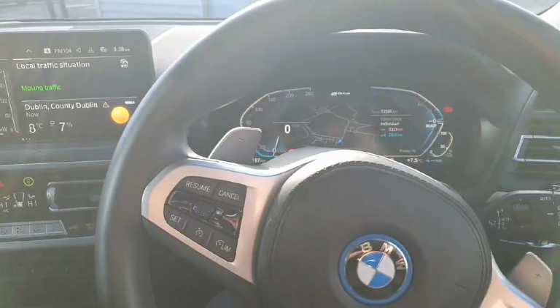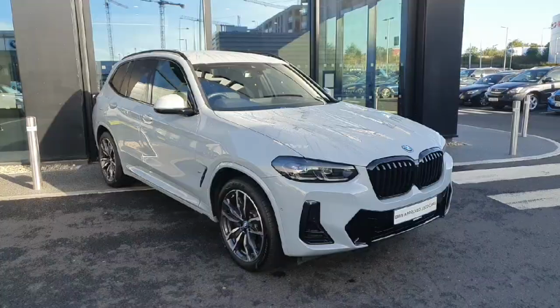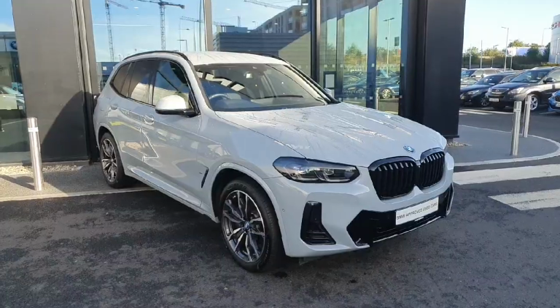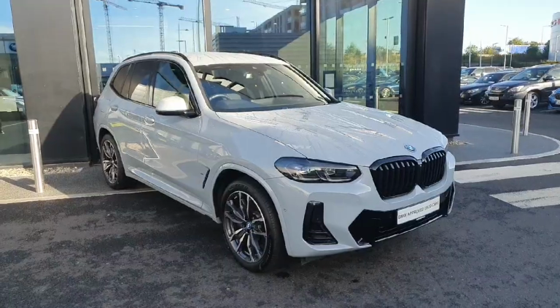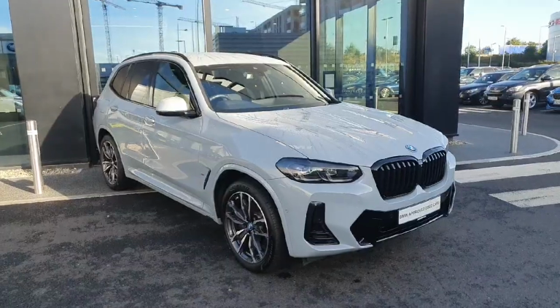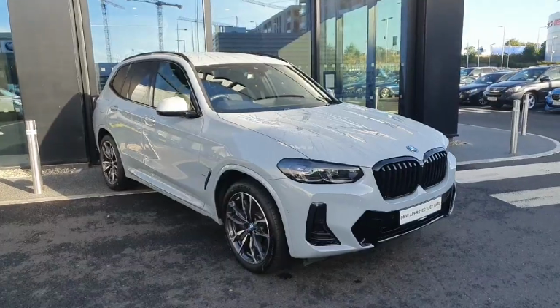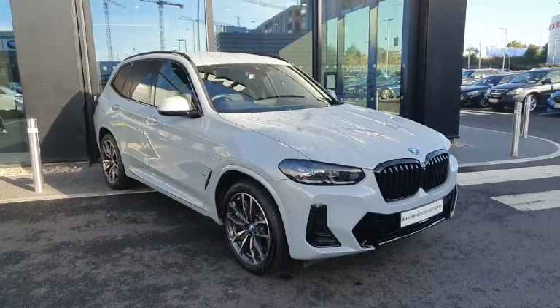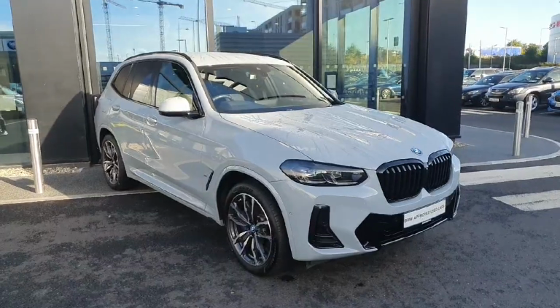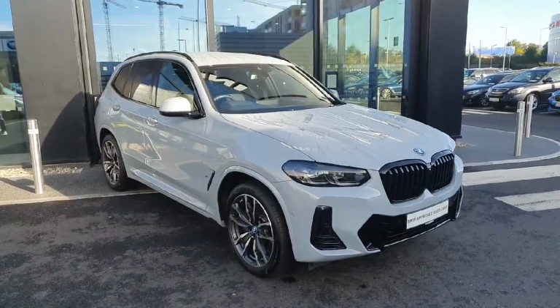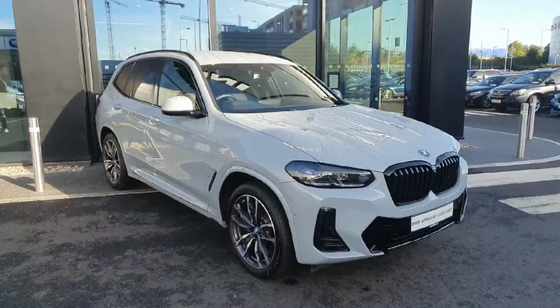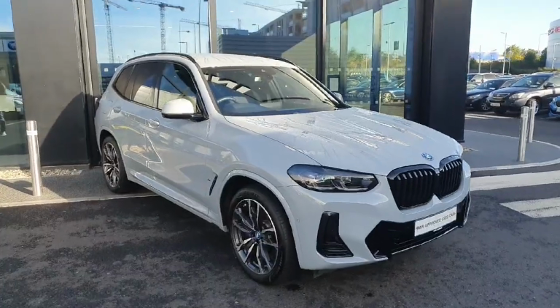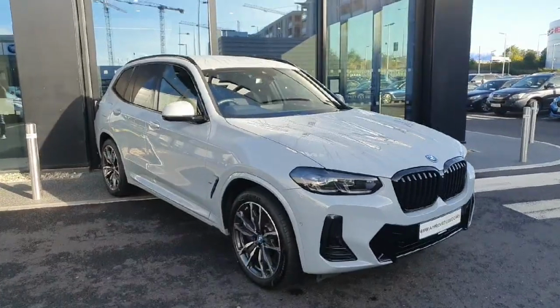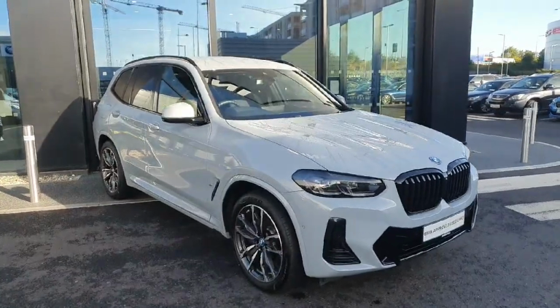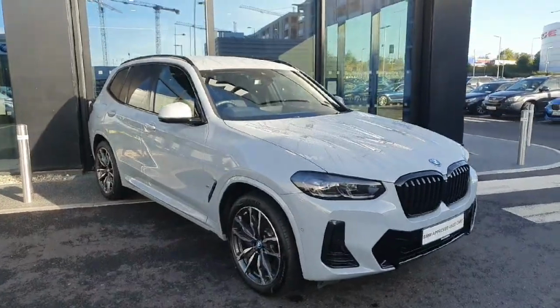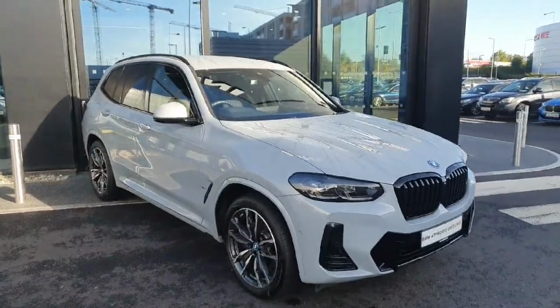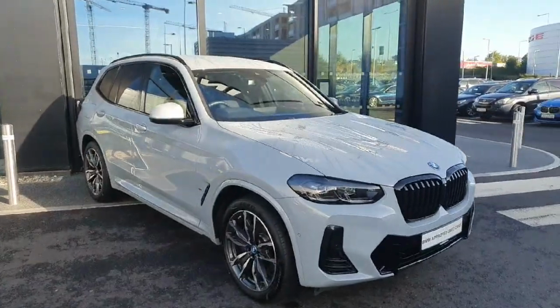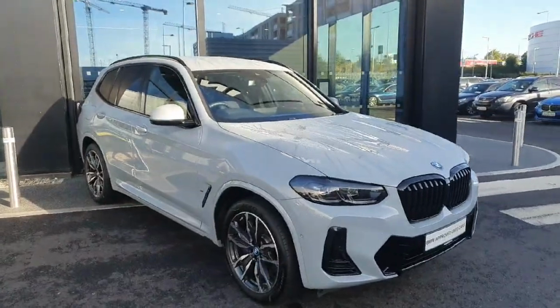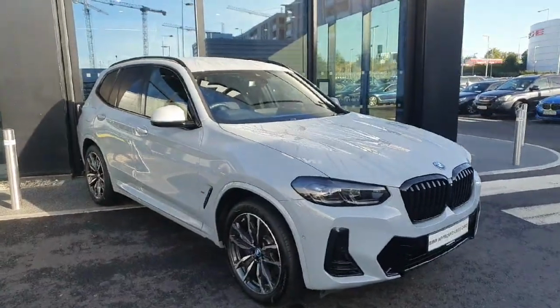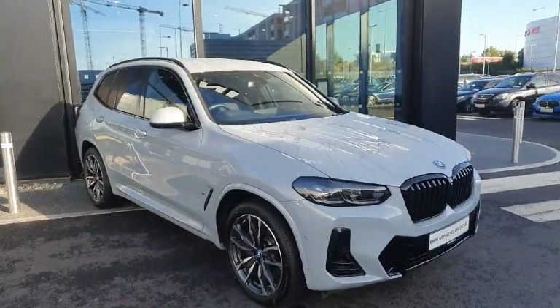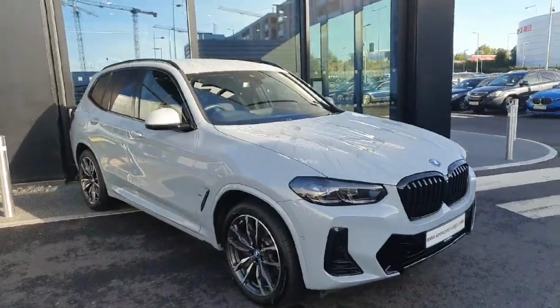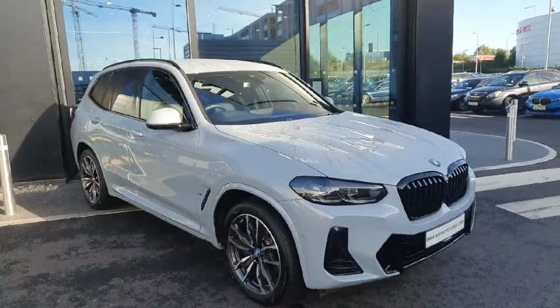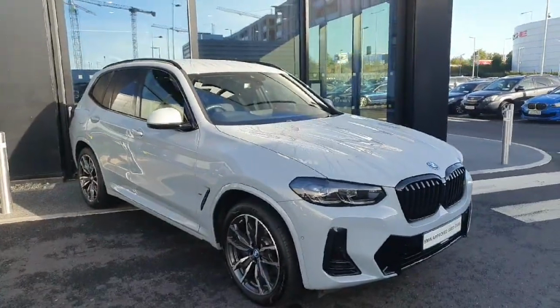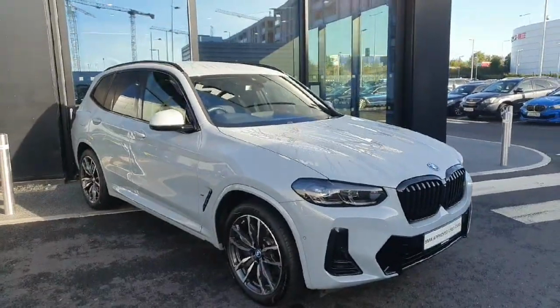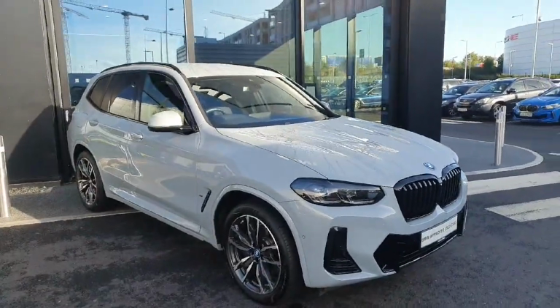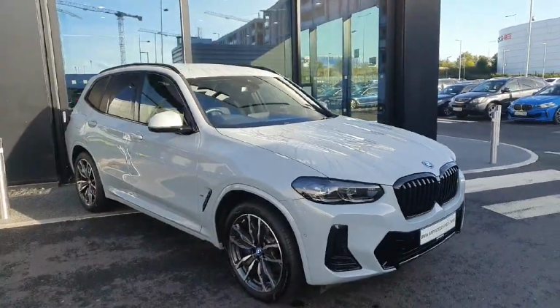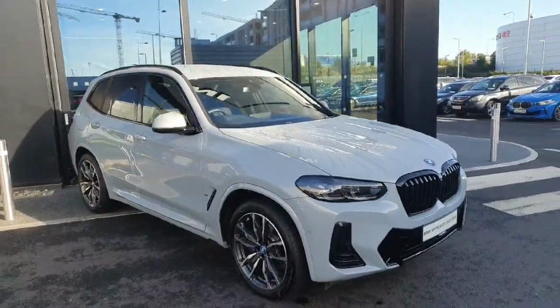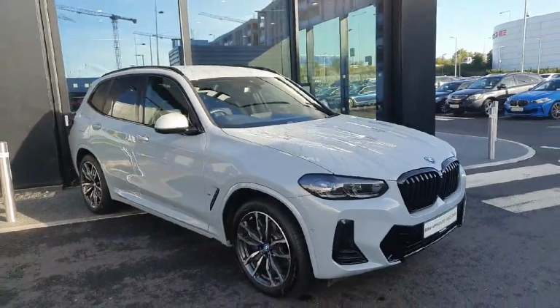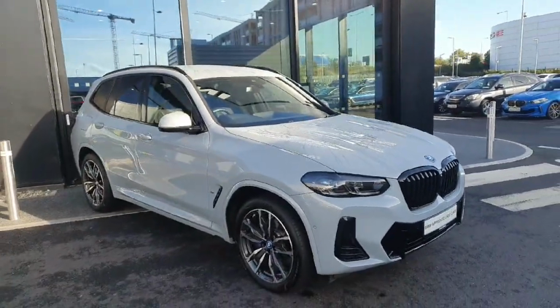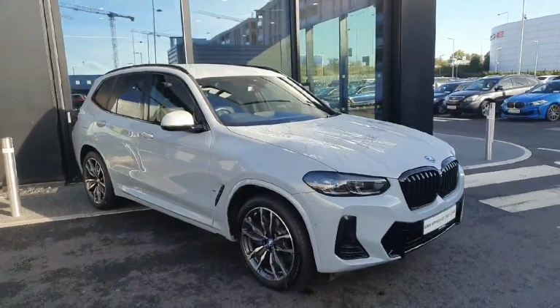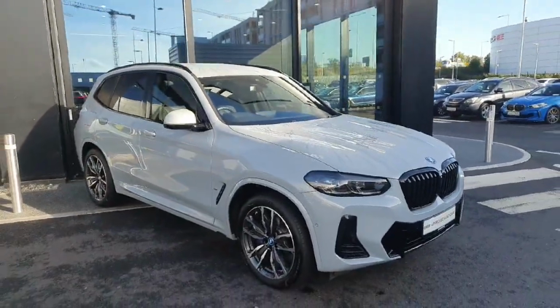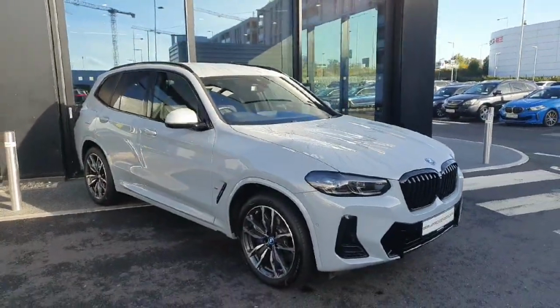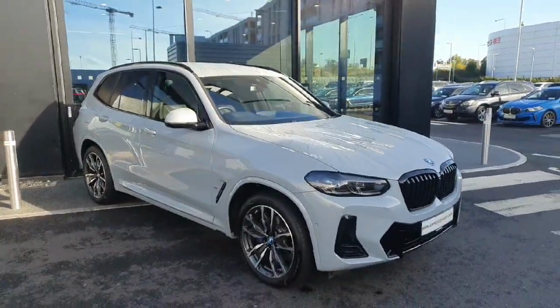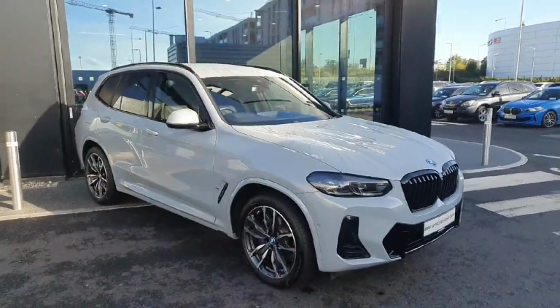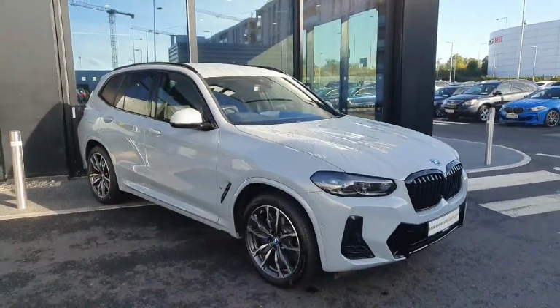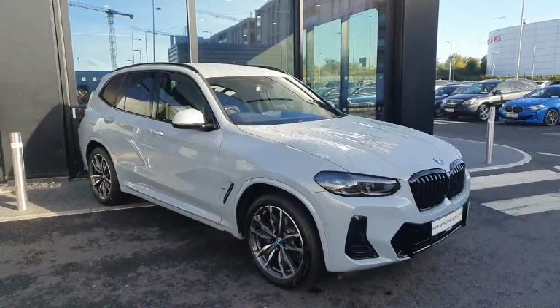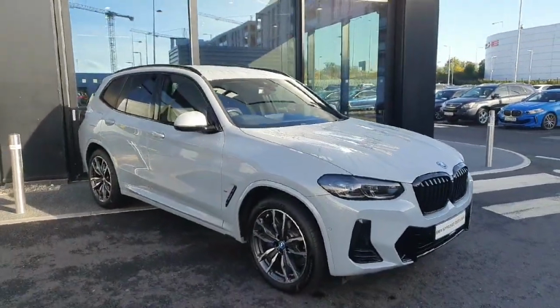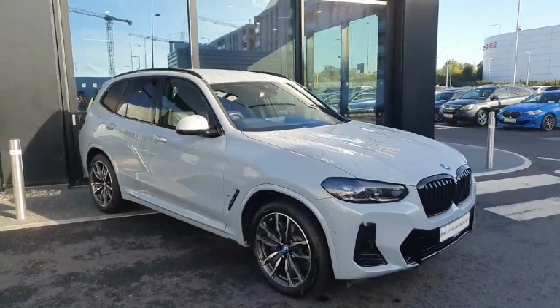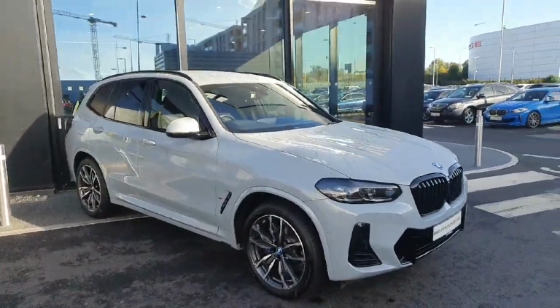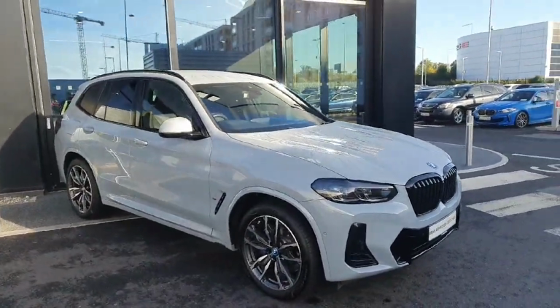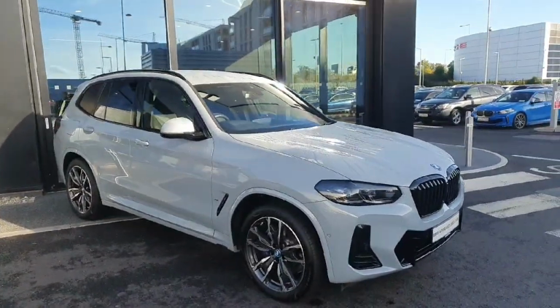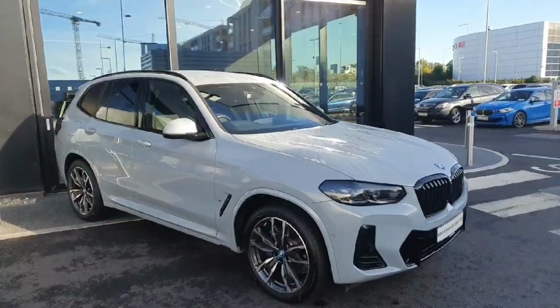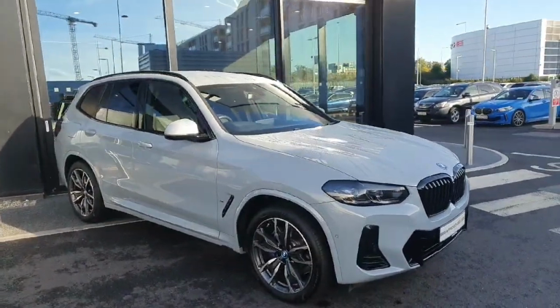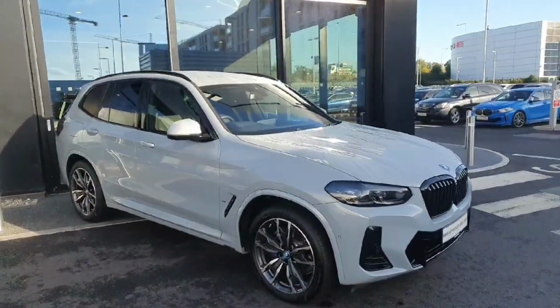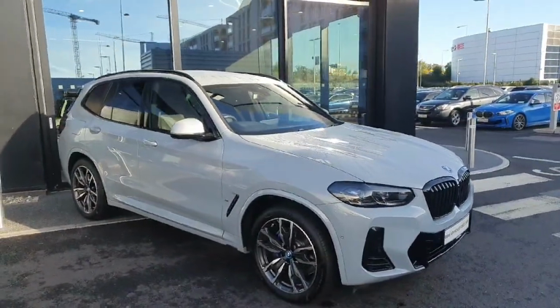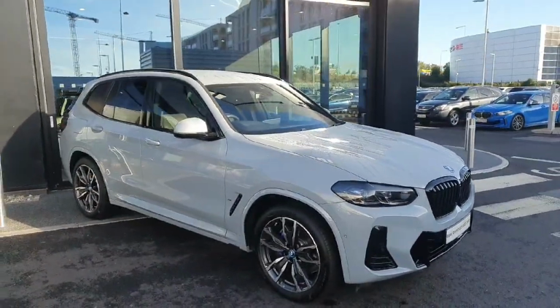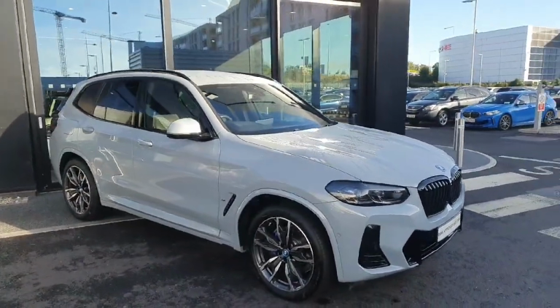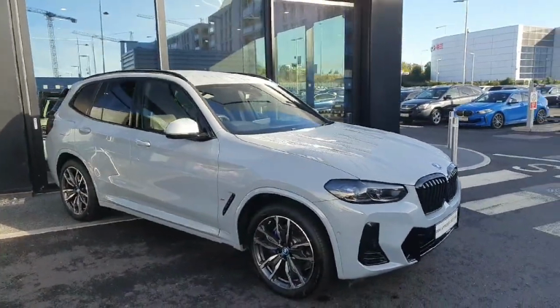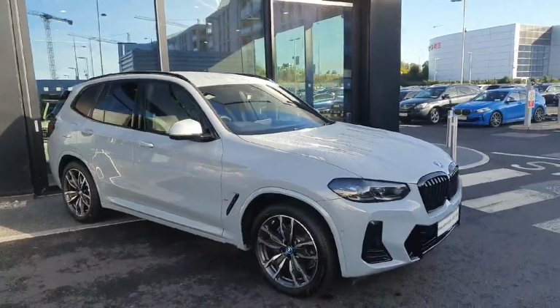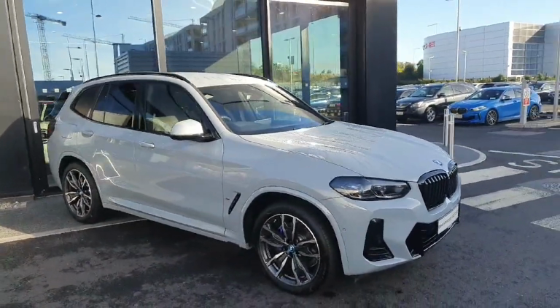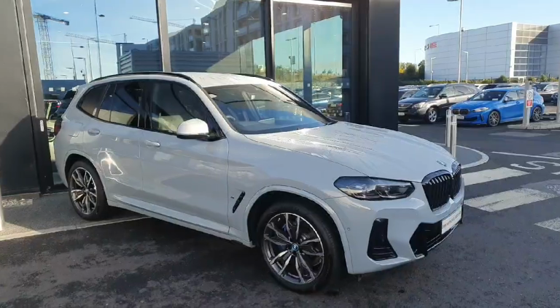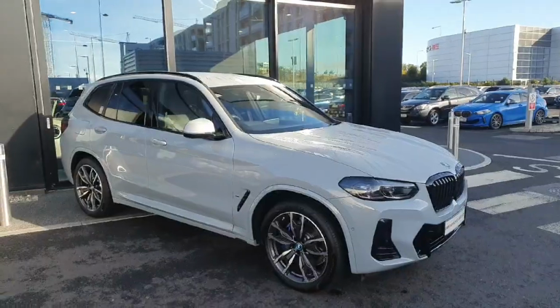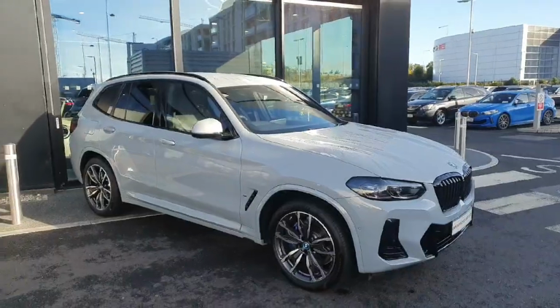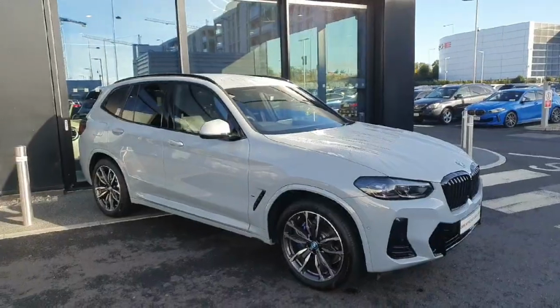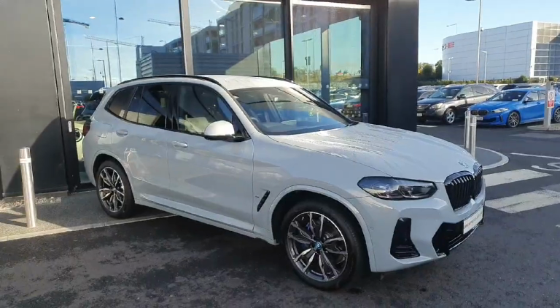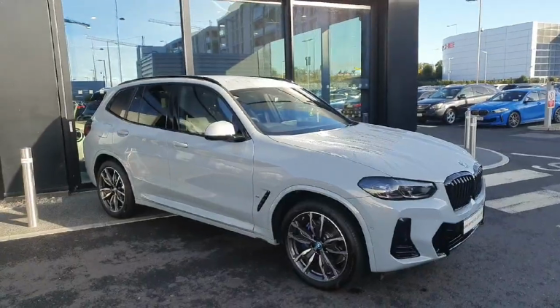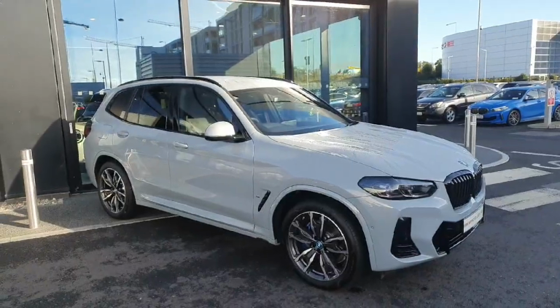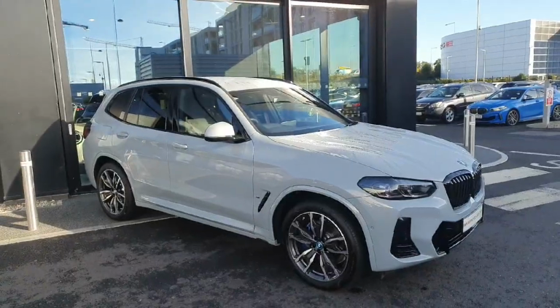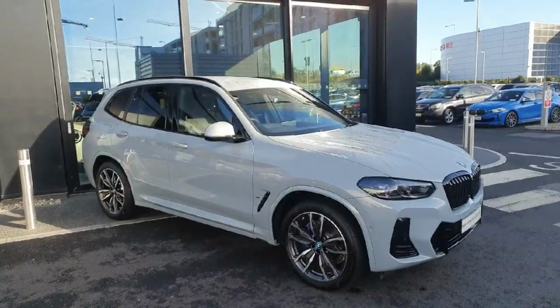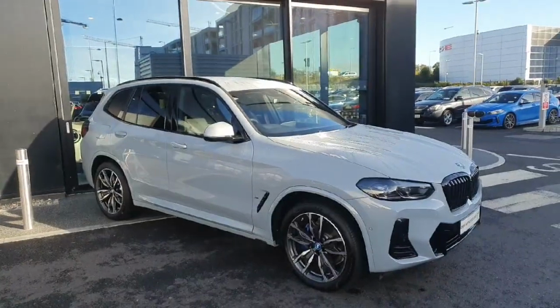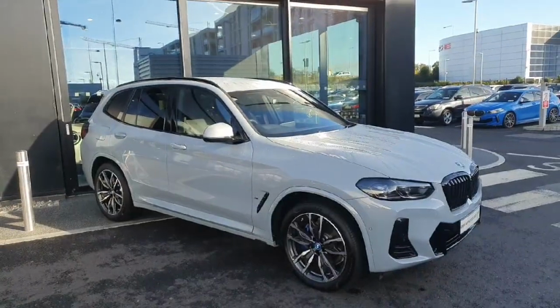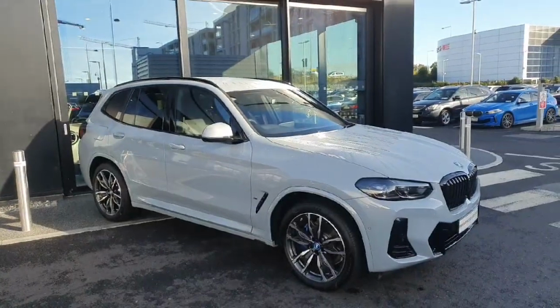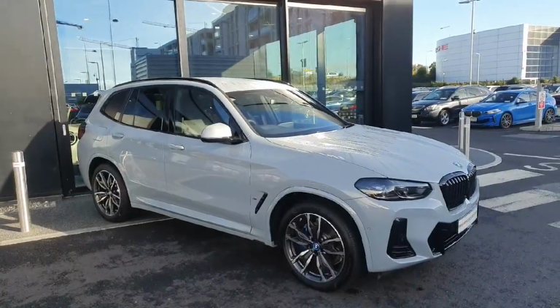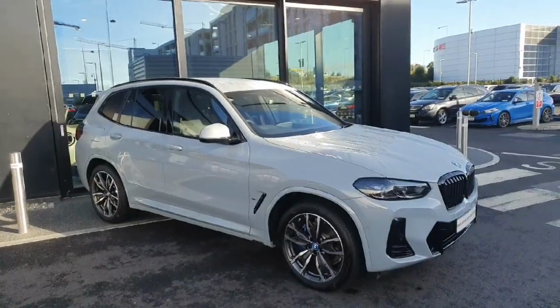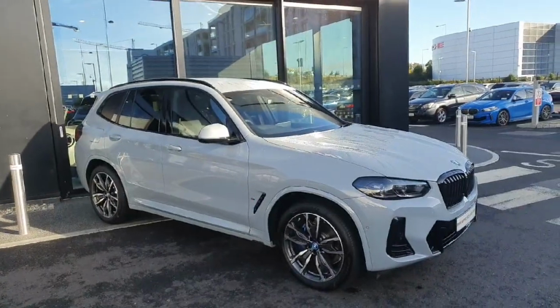If you'd like to take this car for a test drive or if you'd like additional information on it, please contact us here at Joe Duffy BMW. Thank you.